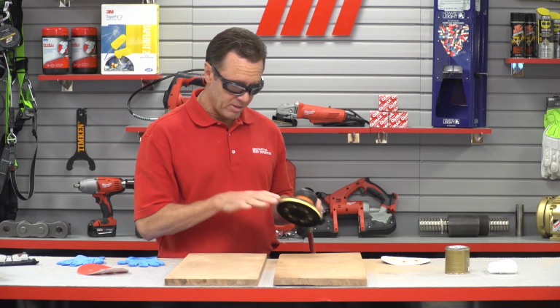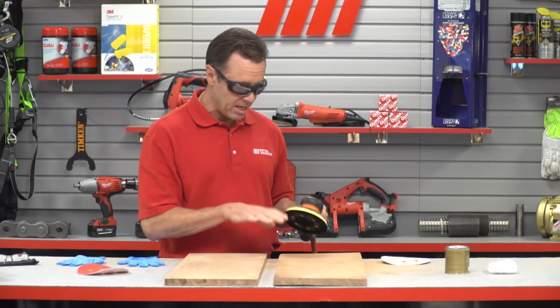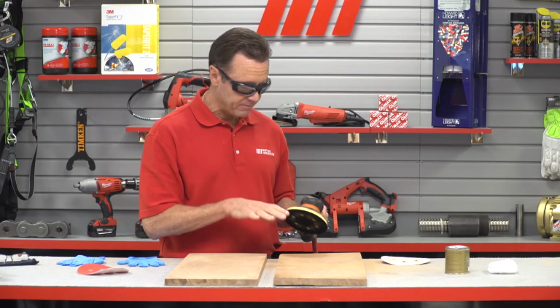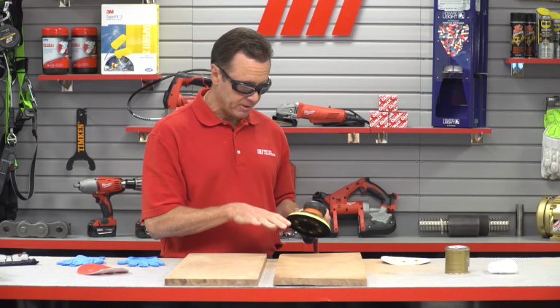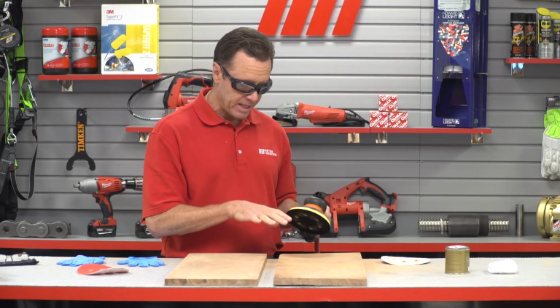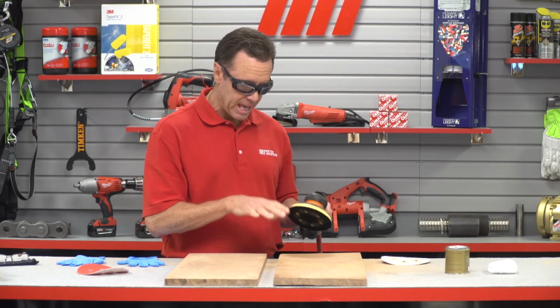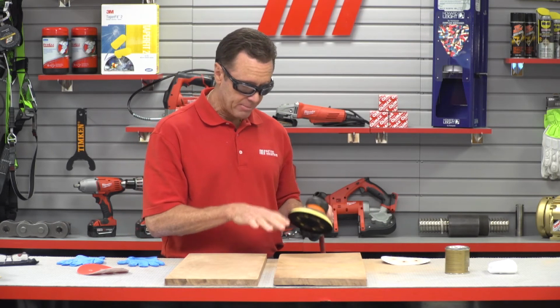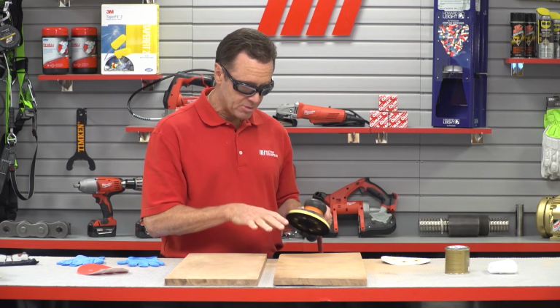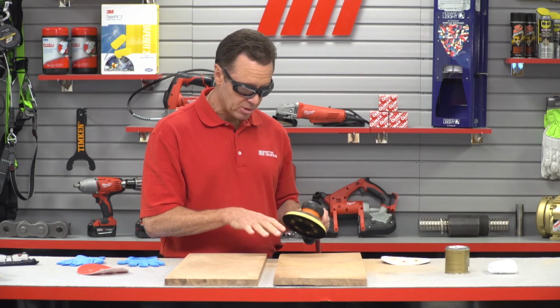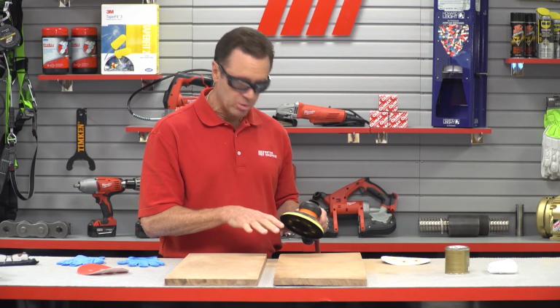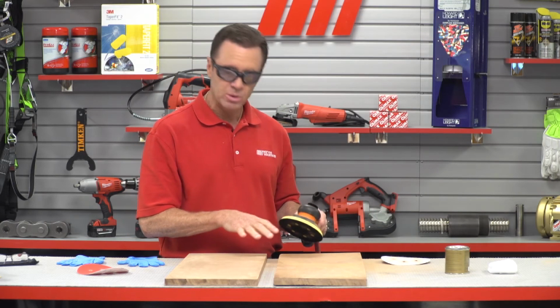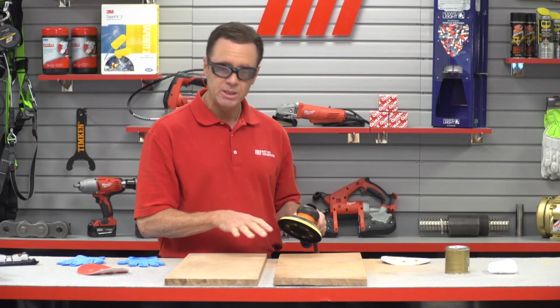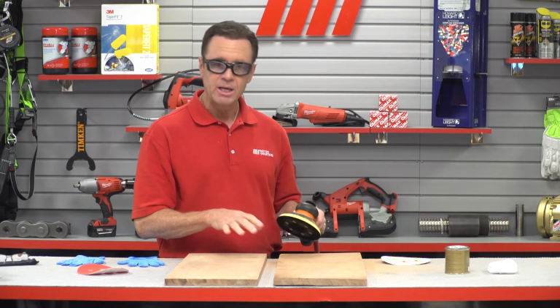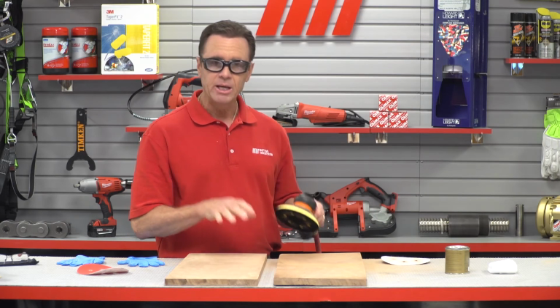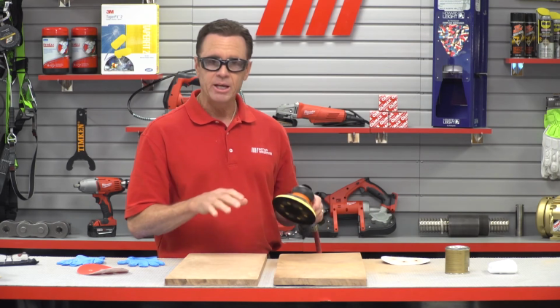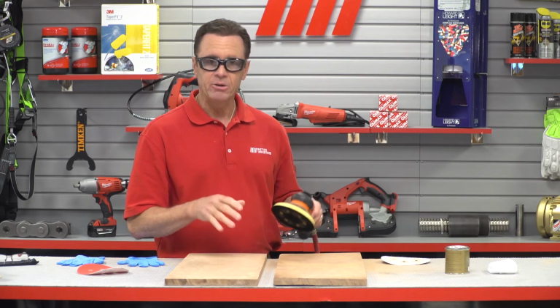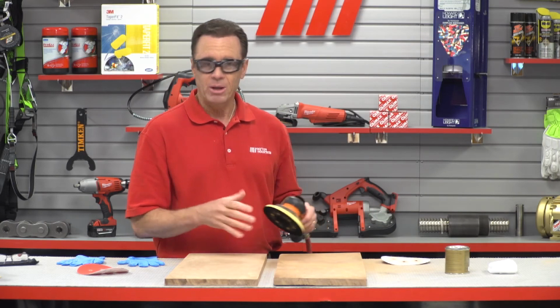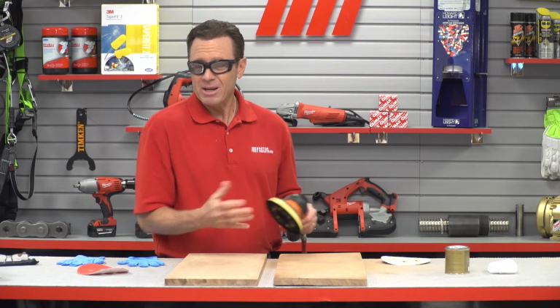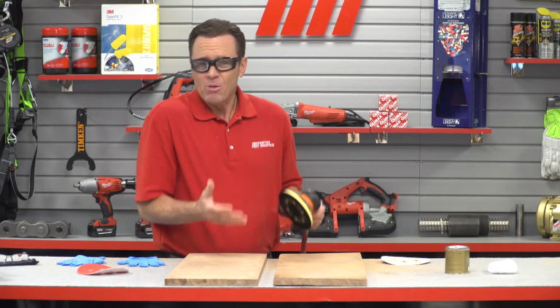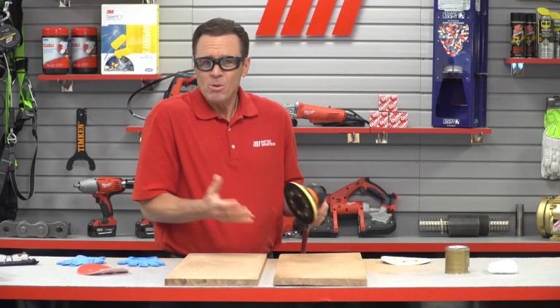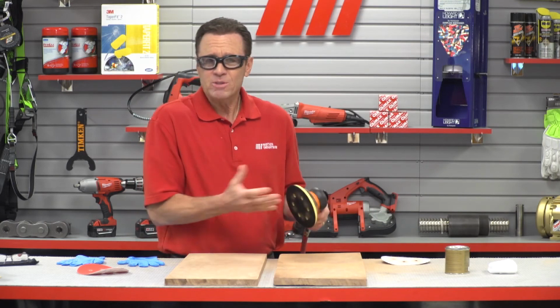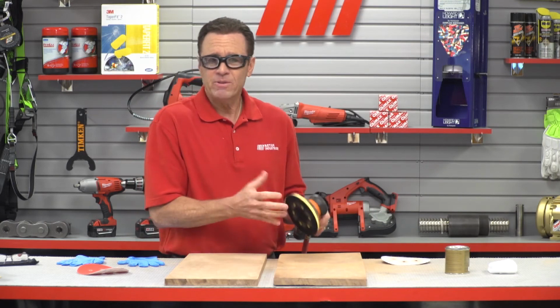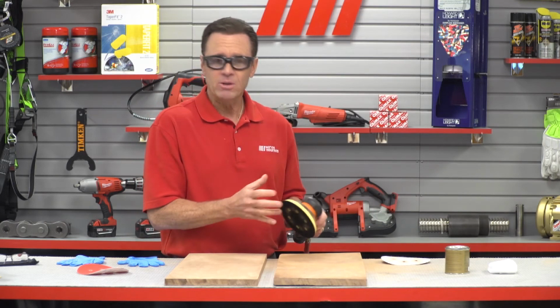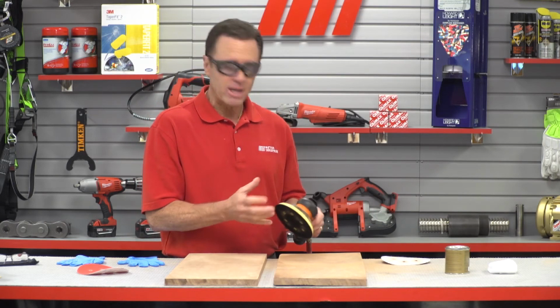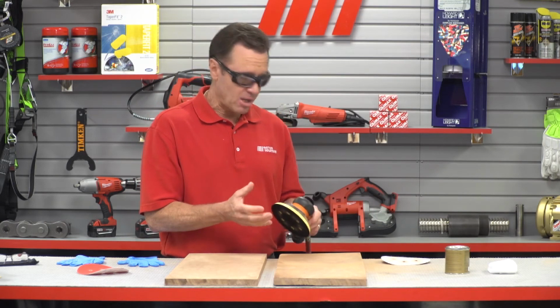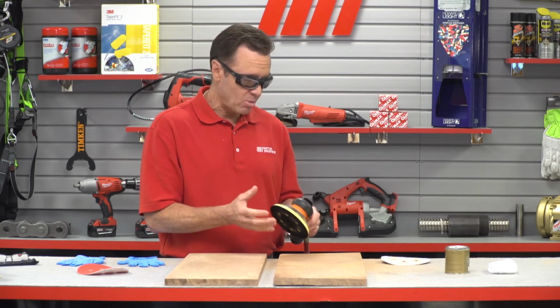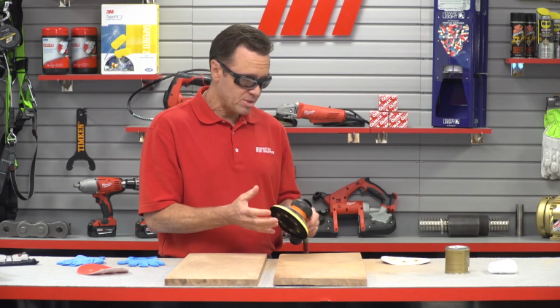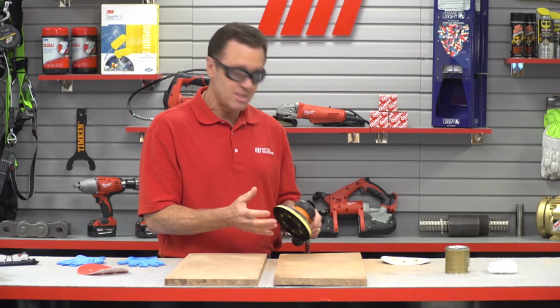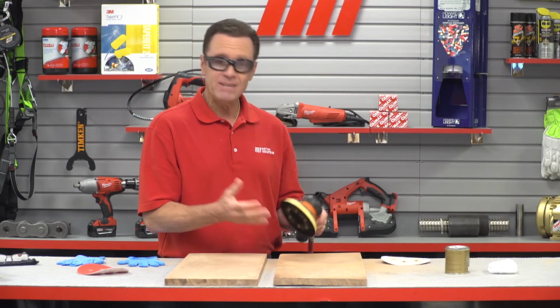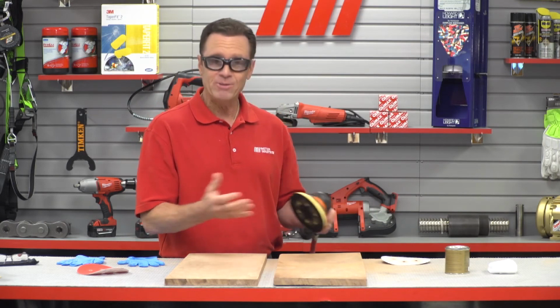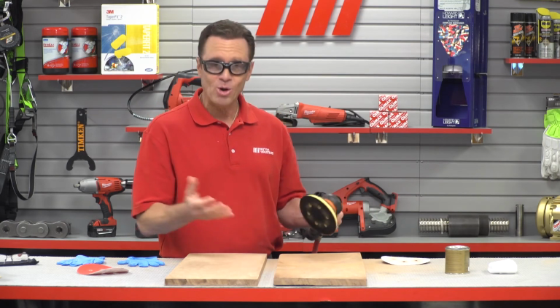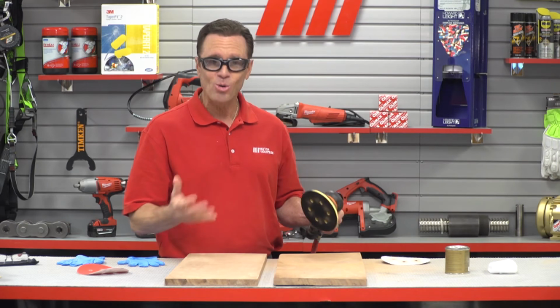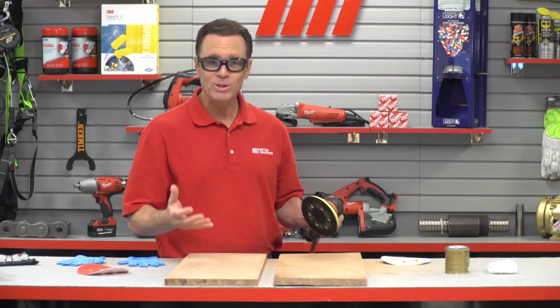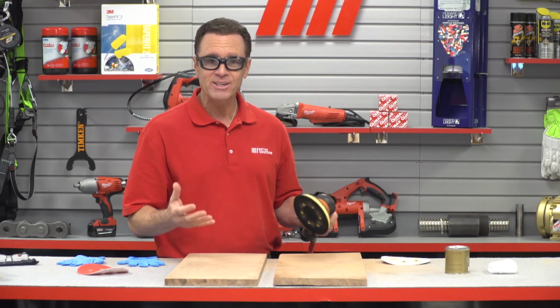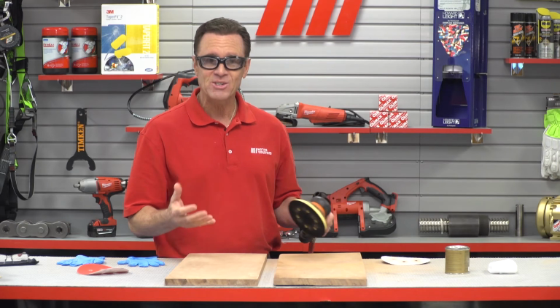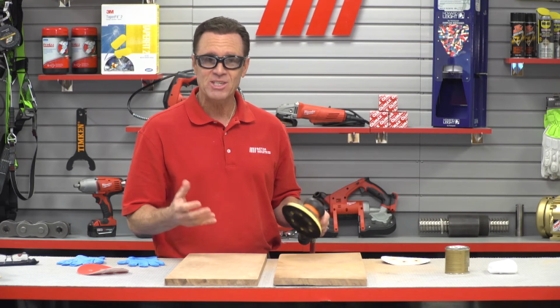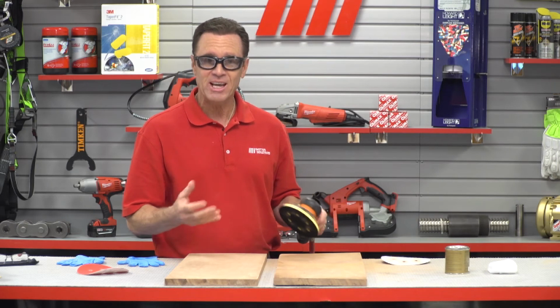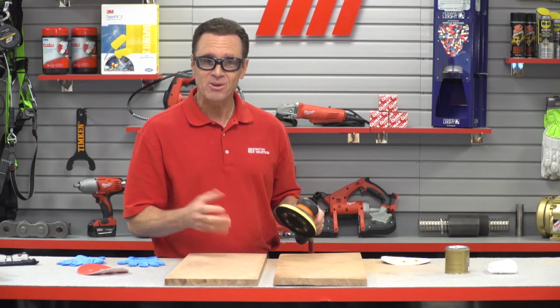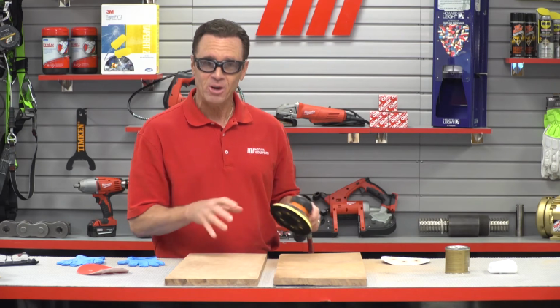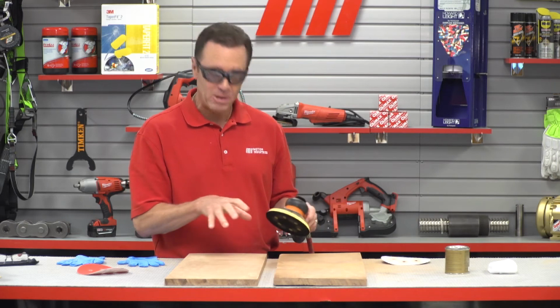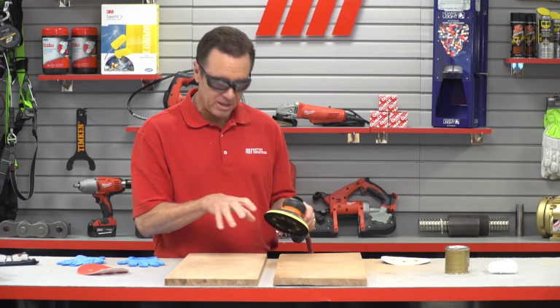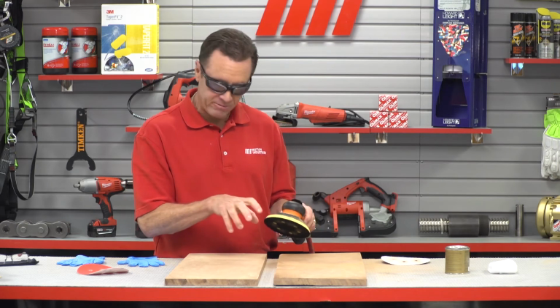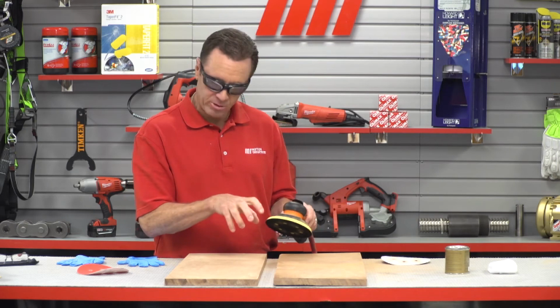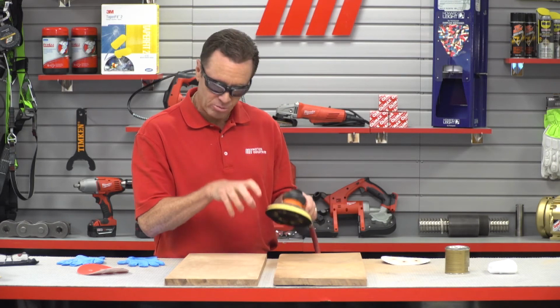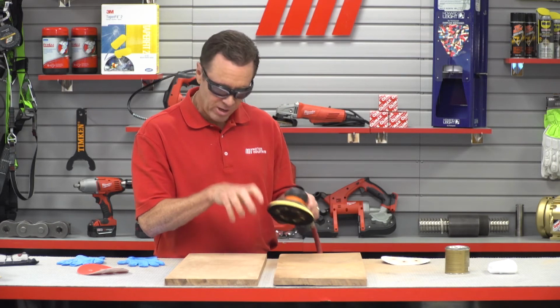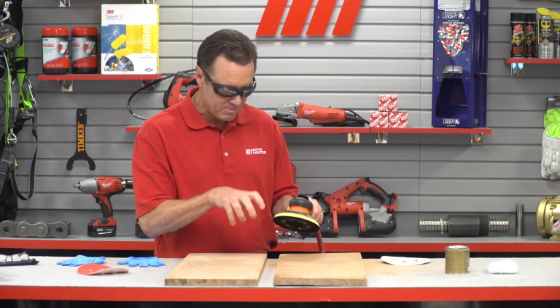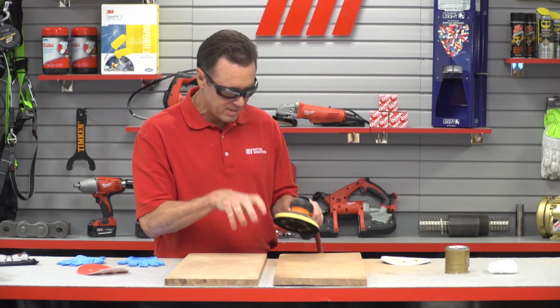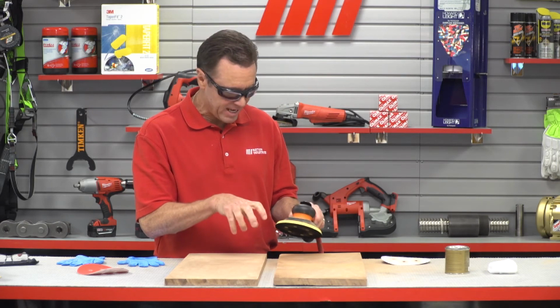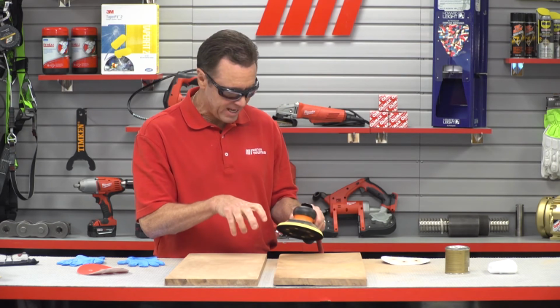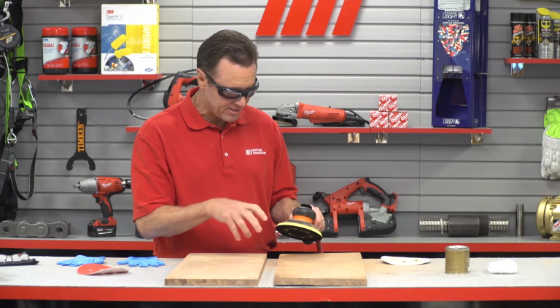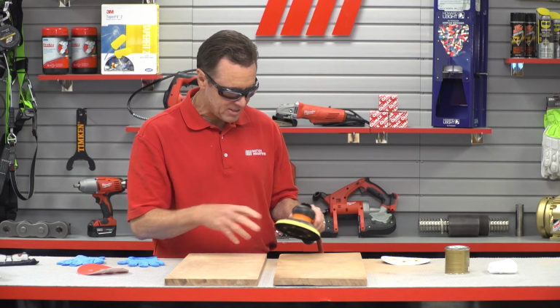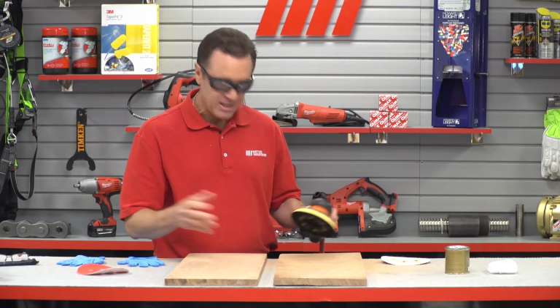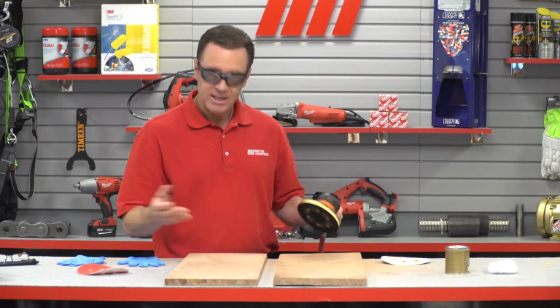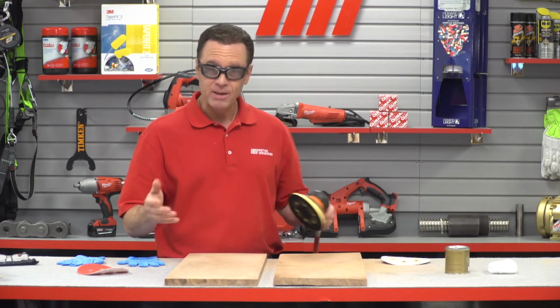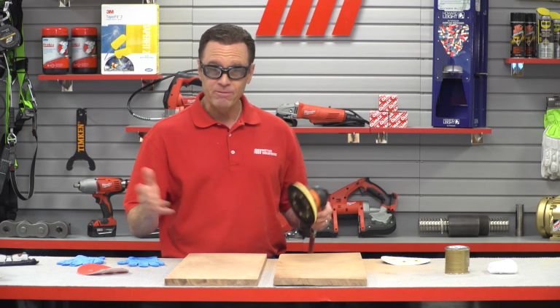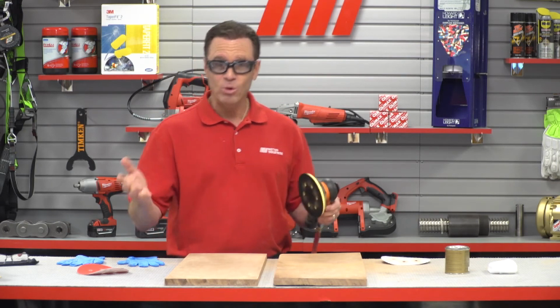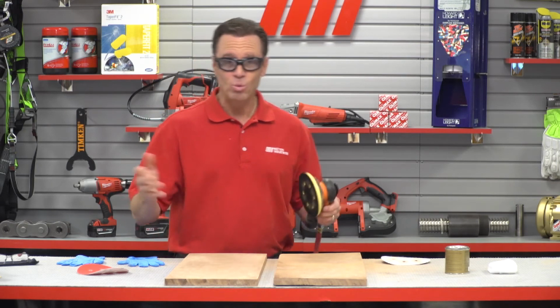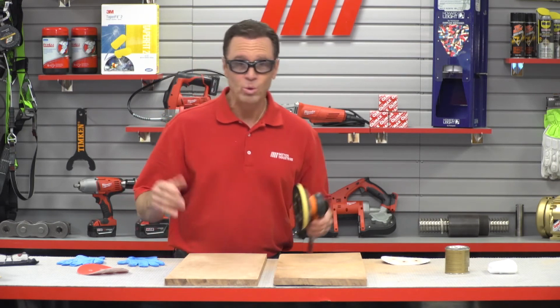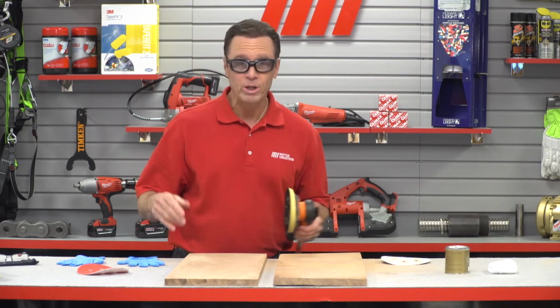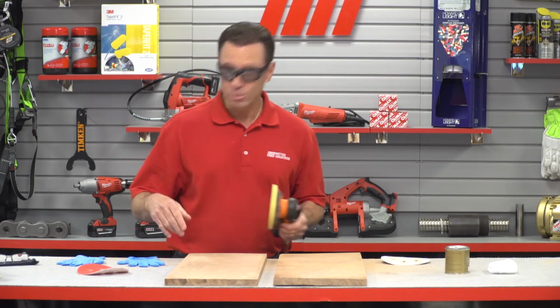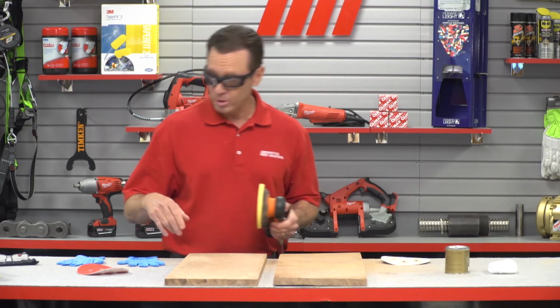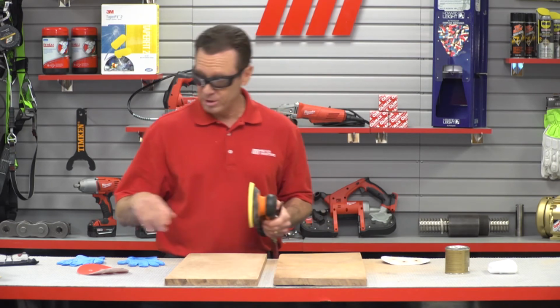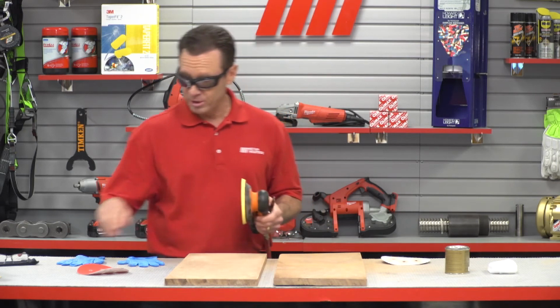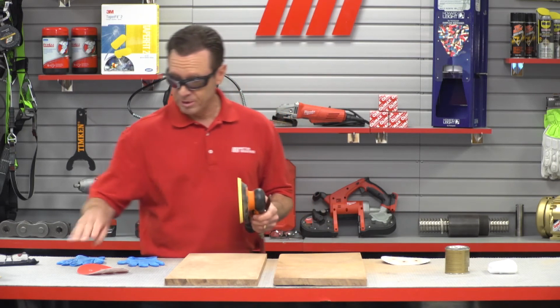Now that felt absolutely incredible. It almost felt like I wasn't even holding a sander. It felt right in my hands — it felt really, really good.